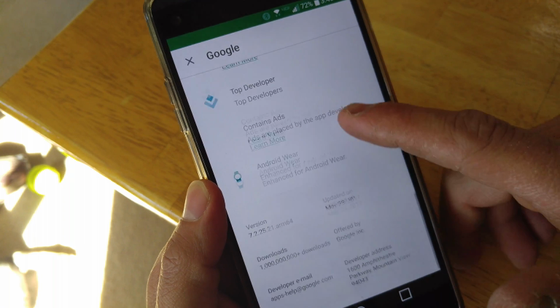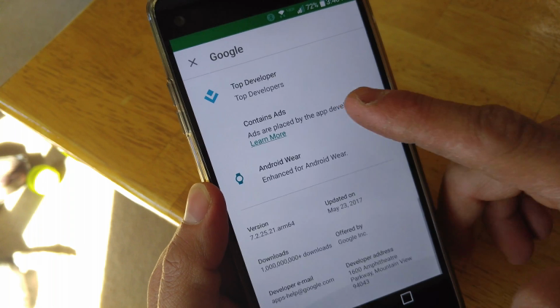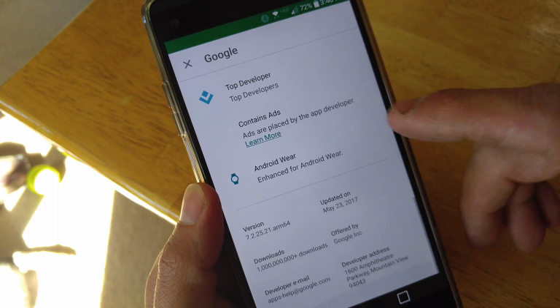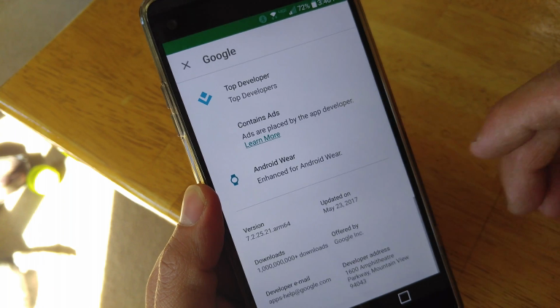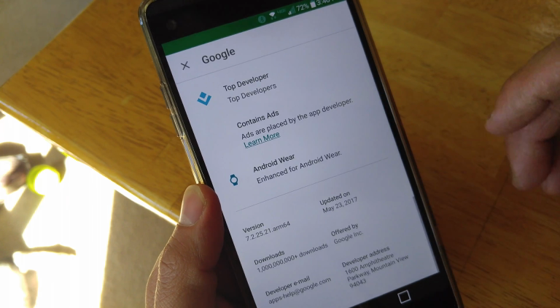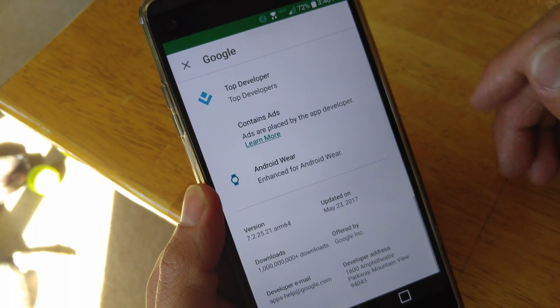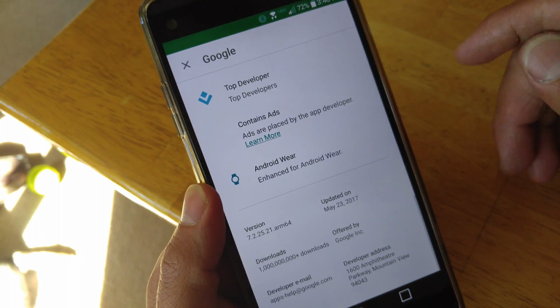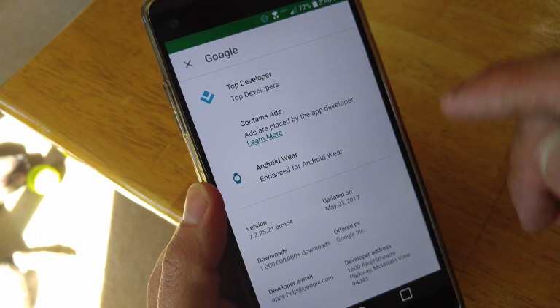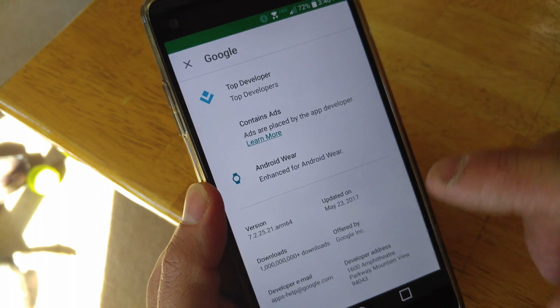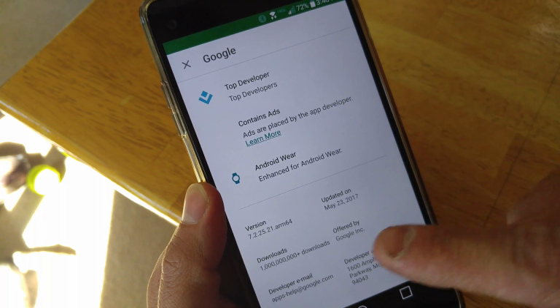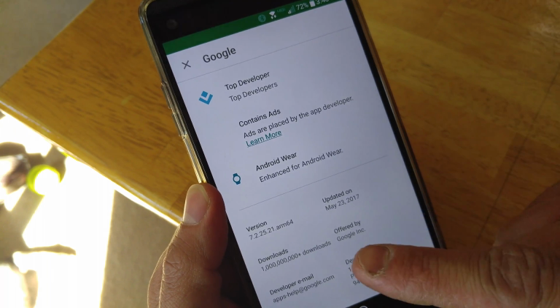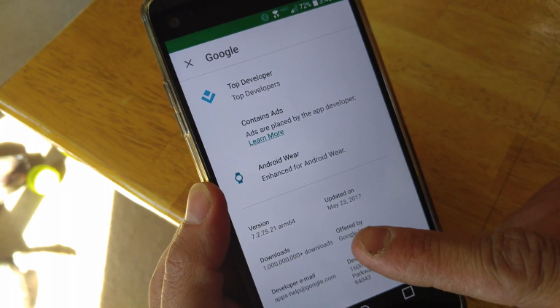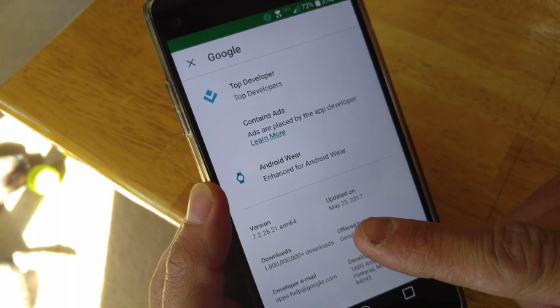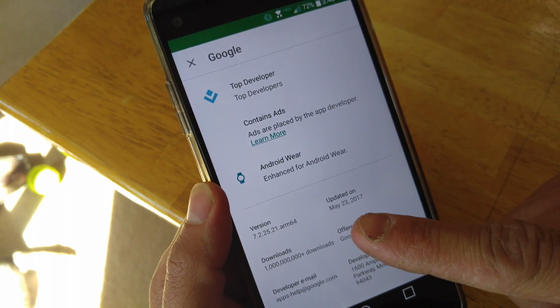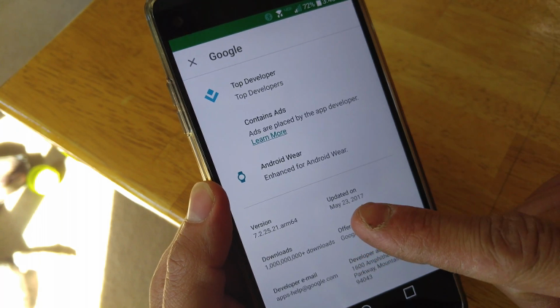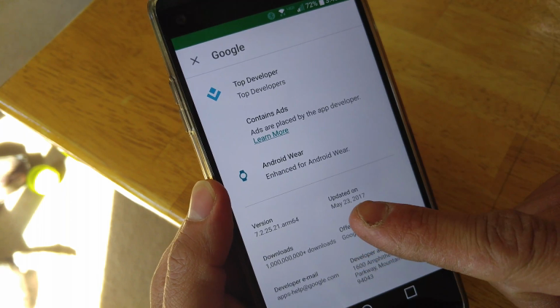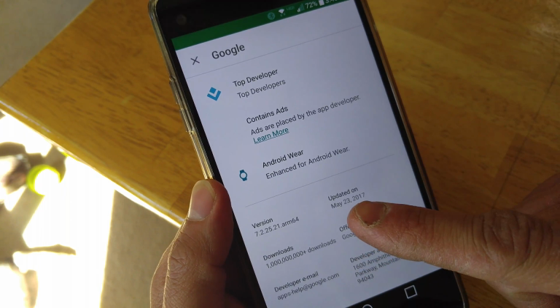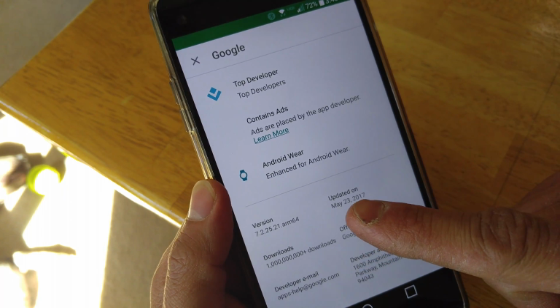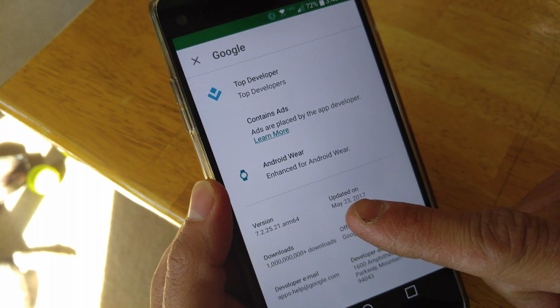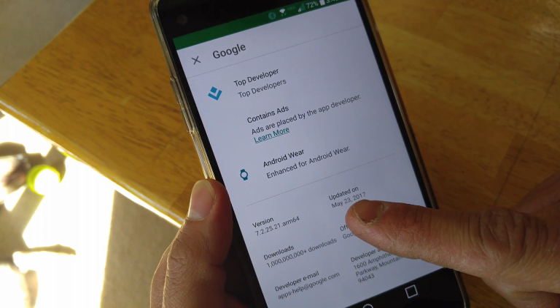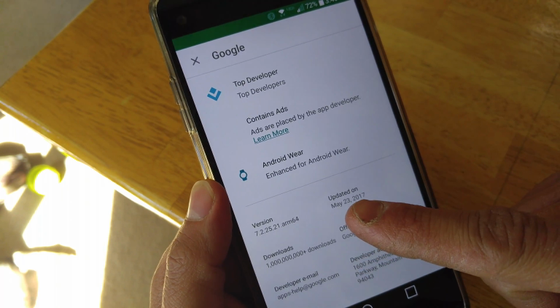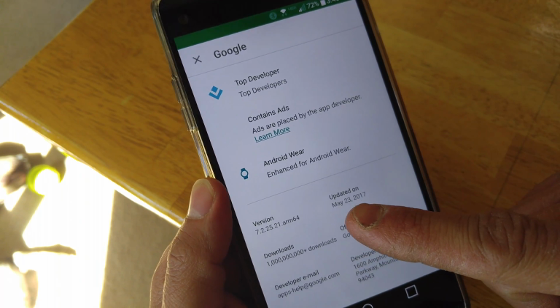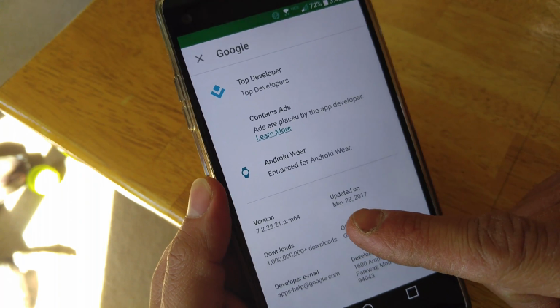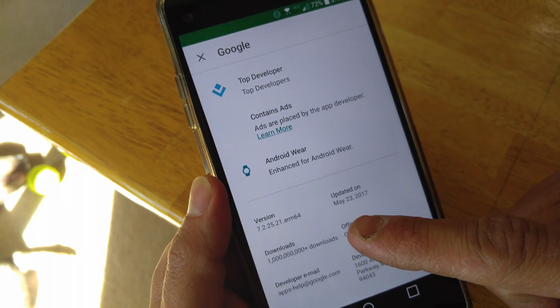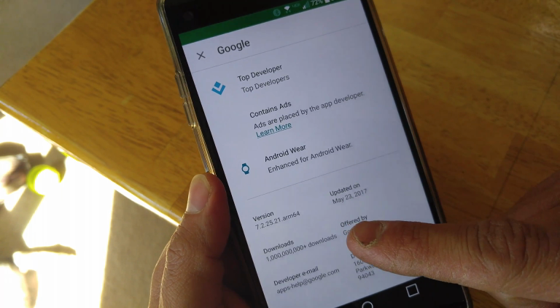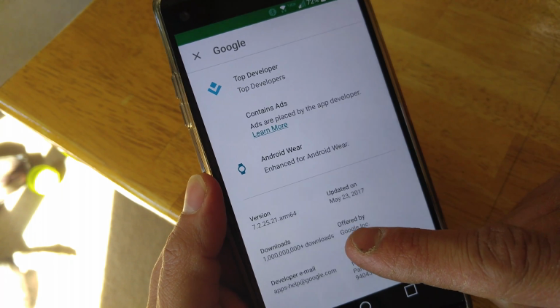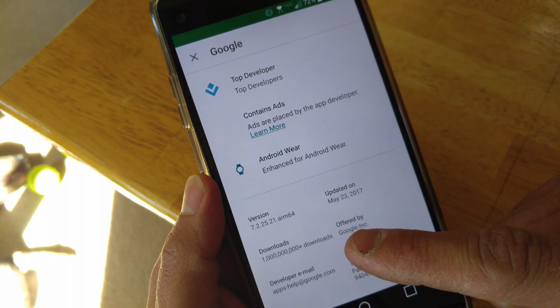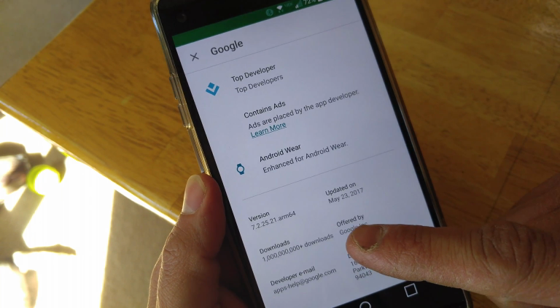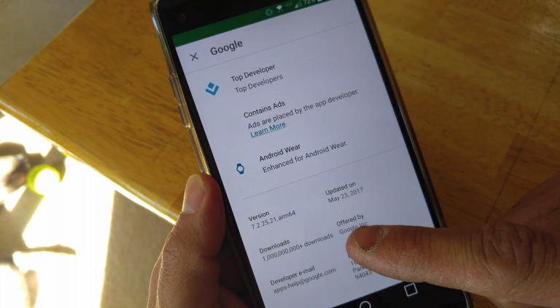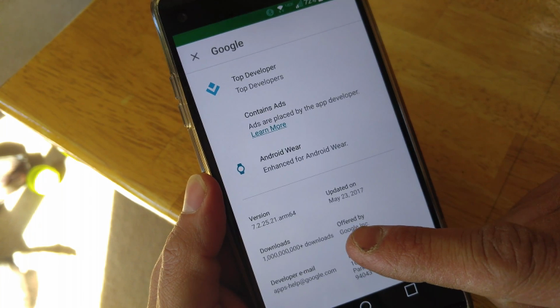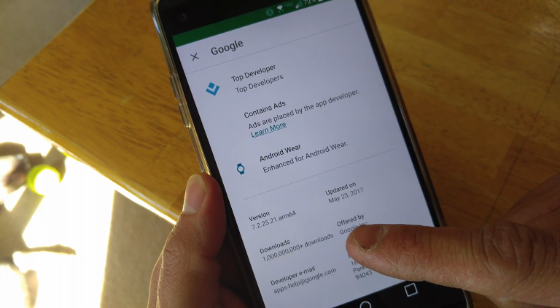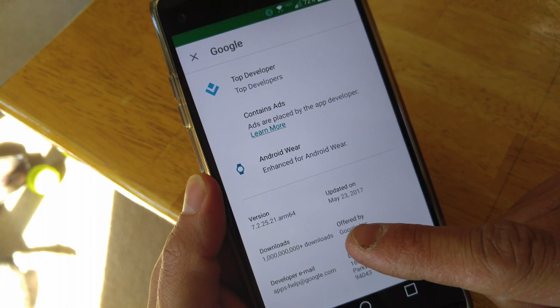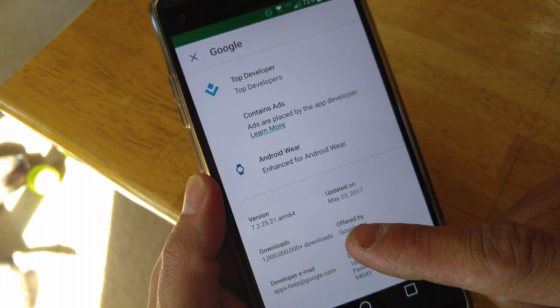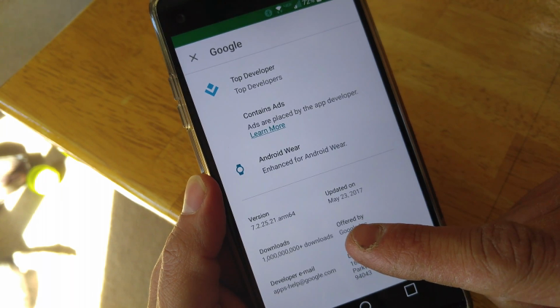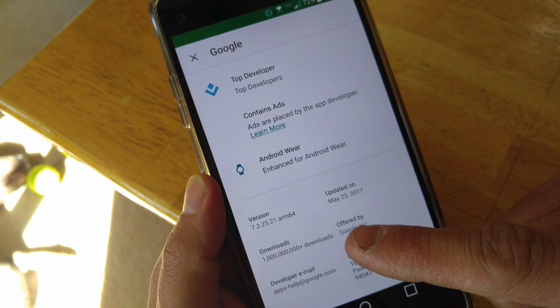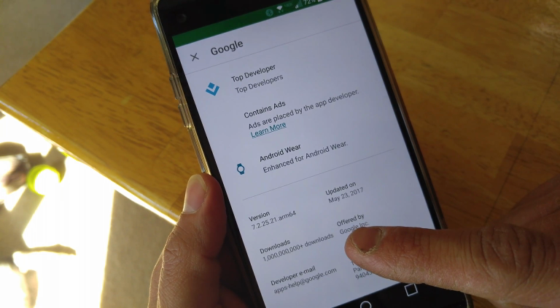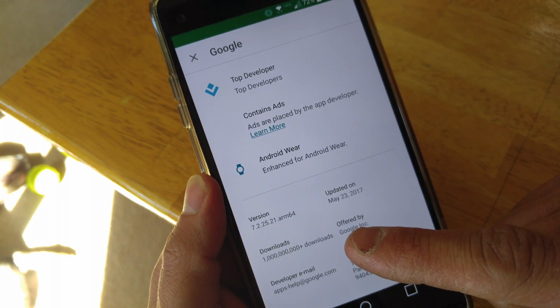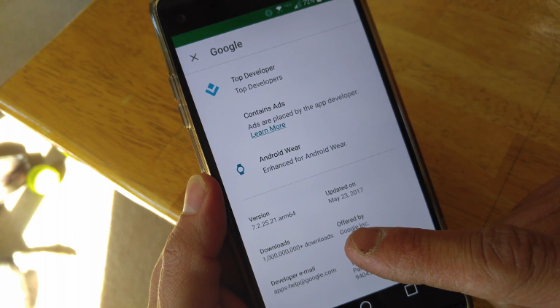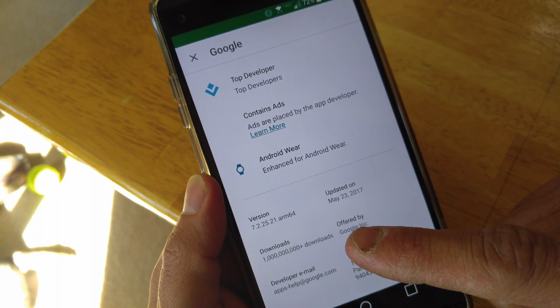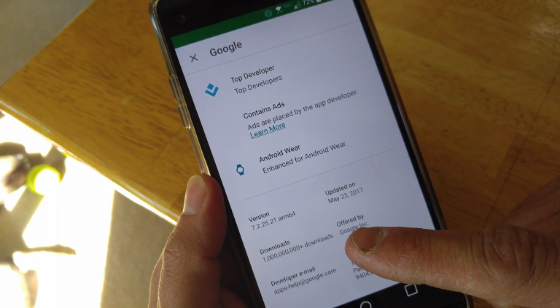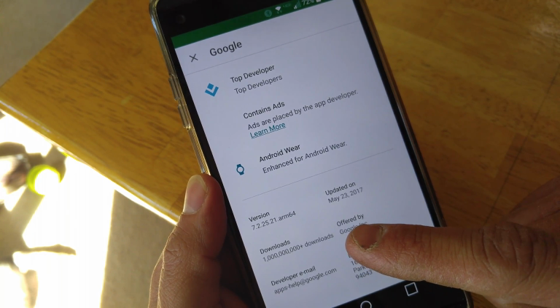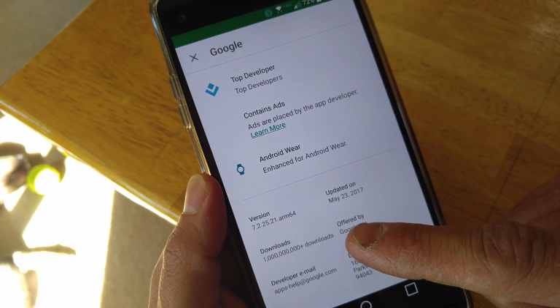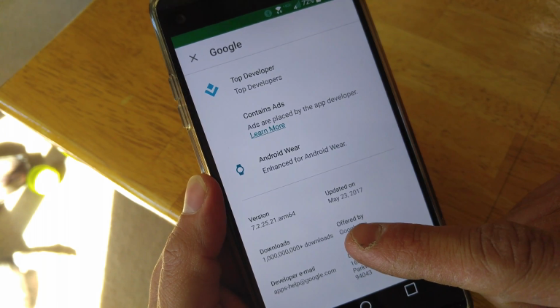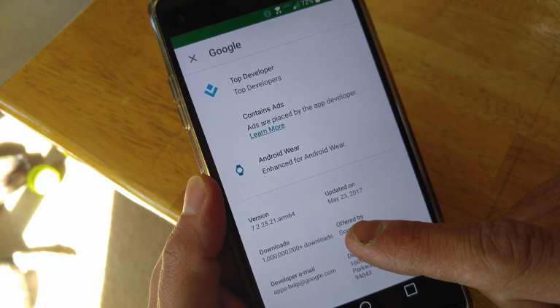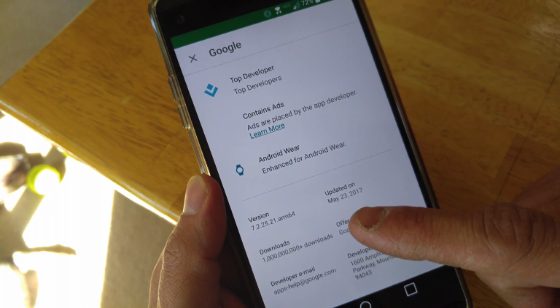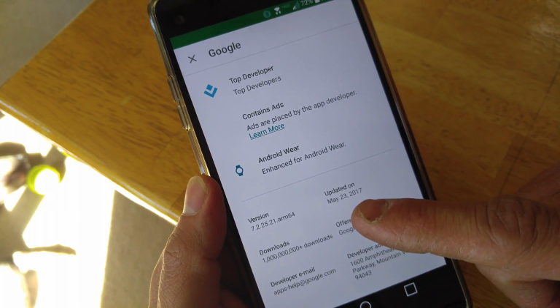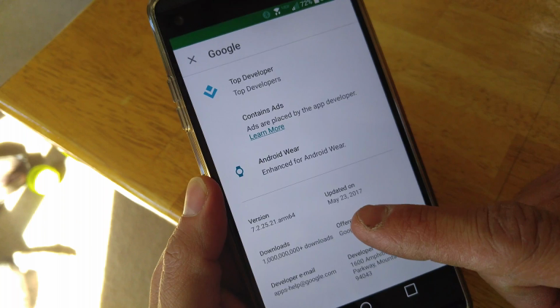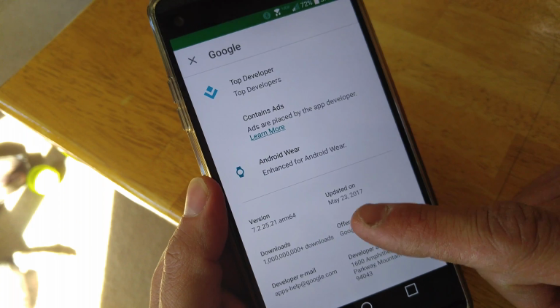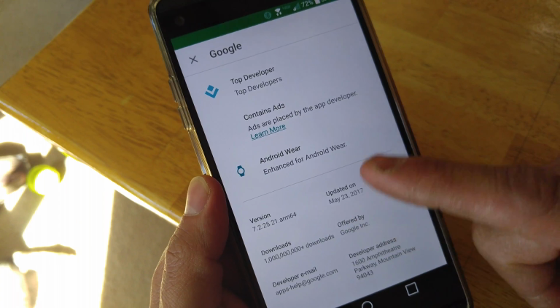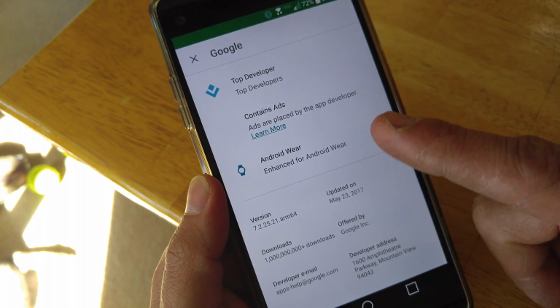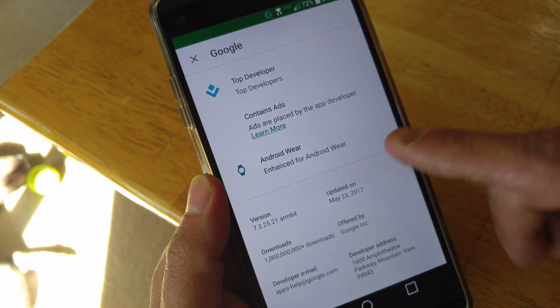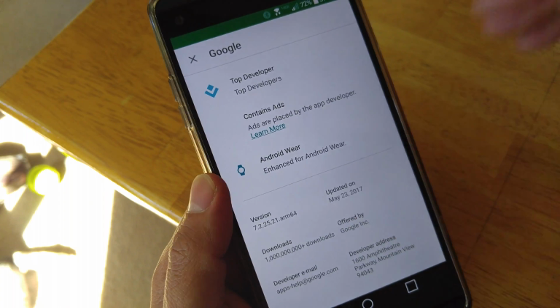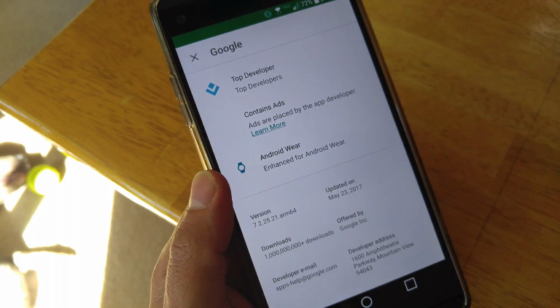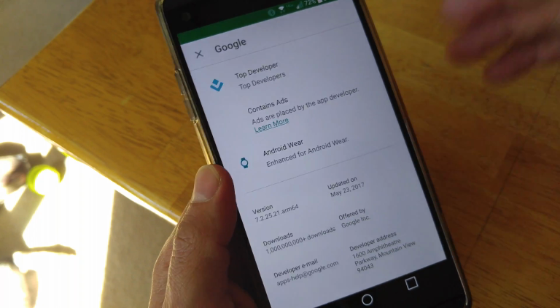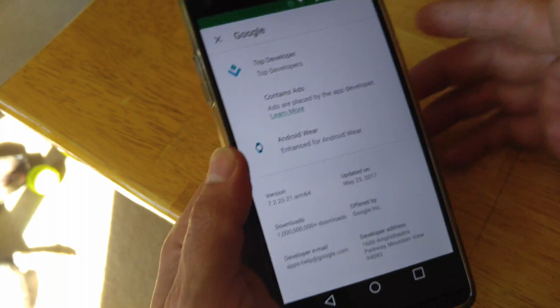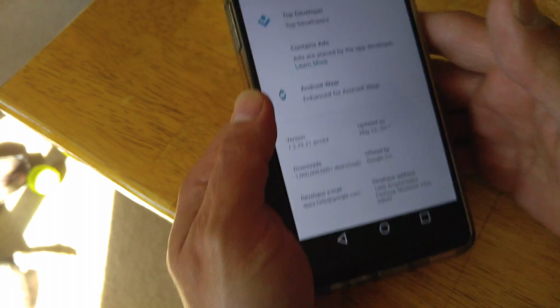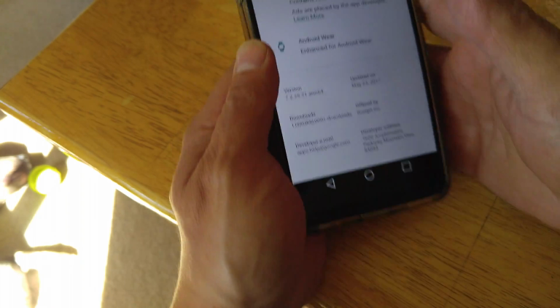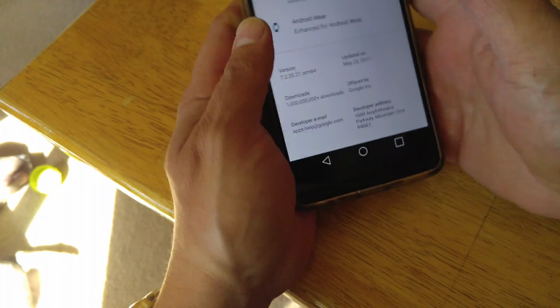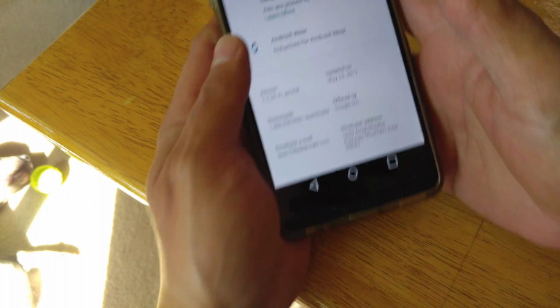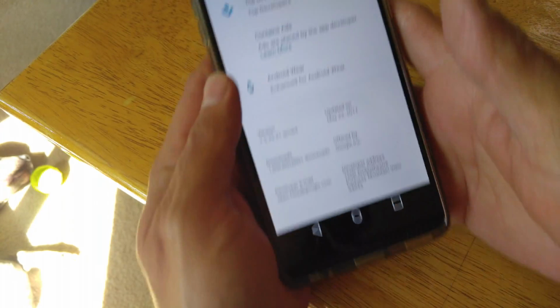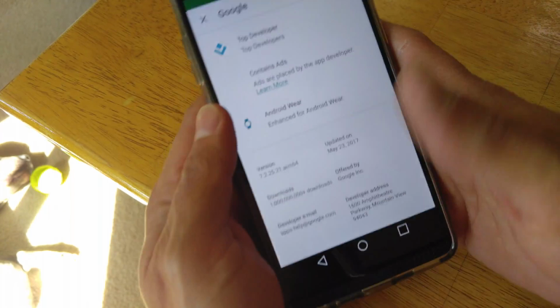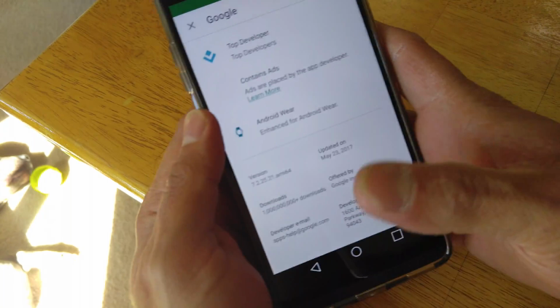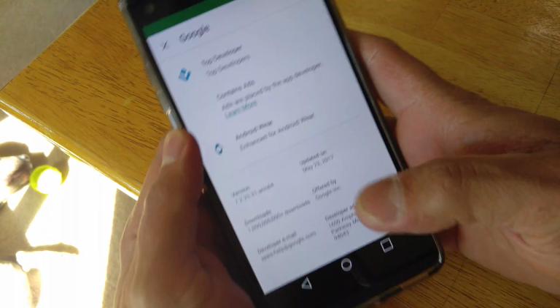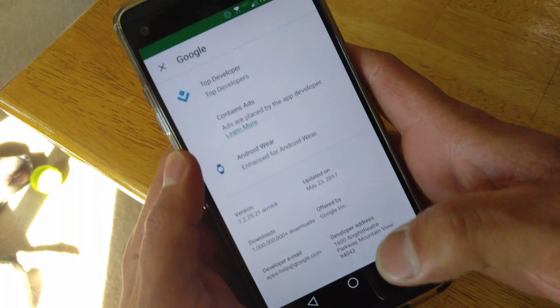And you want to make sure you're on version 7.2.0.25.2.1 ARM64.